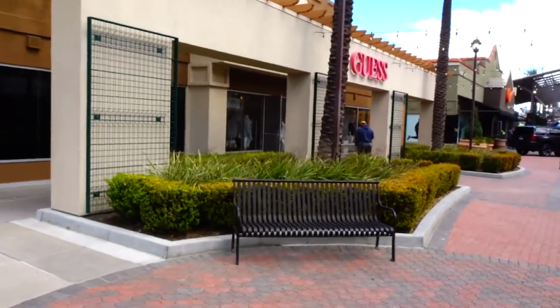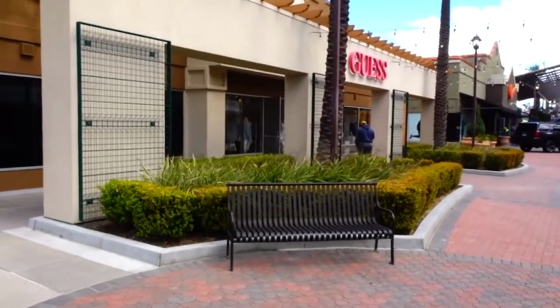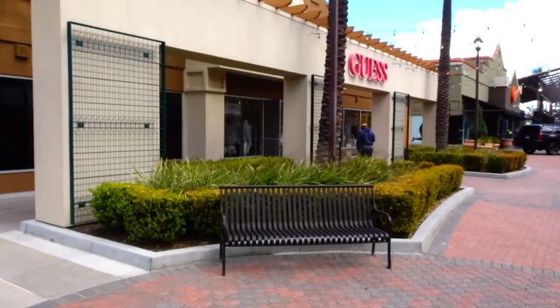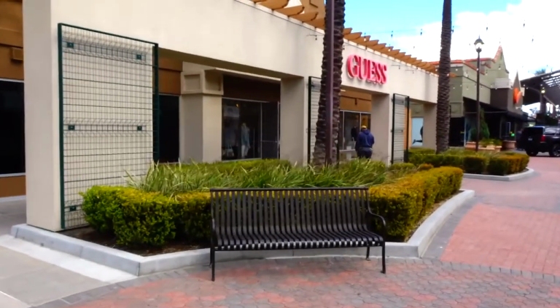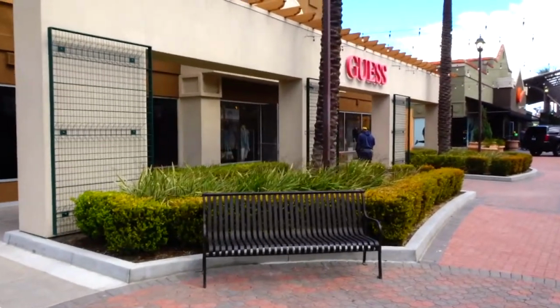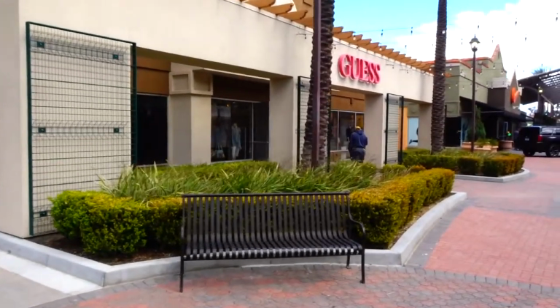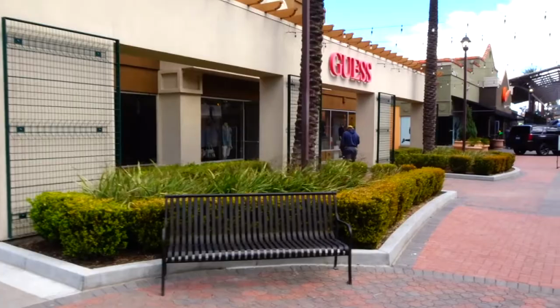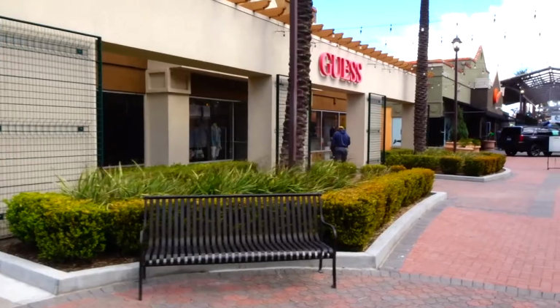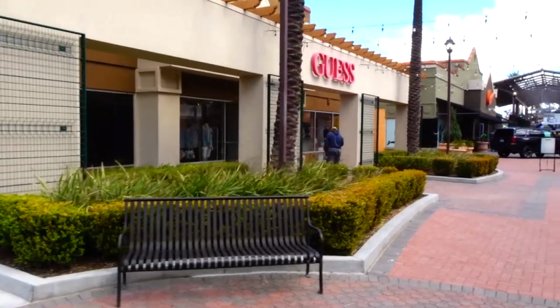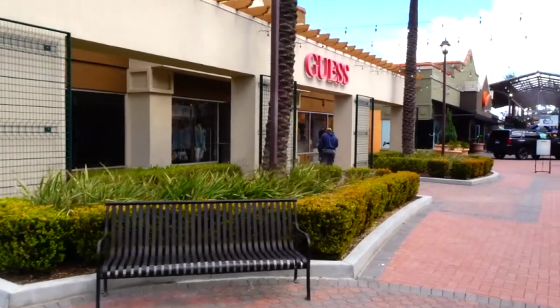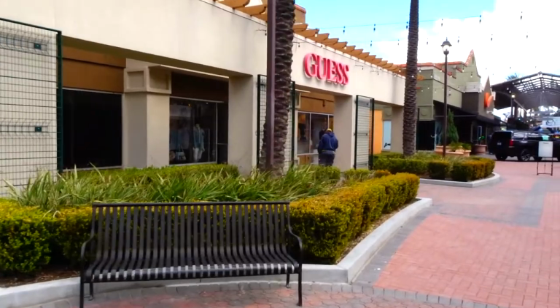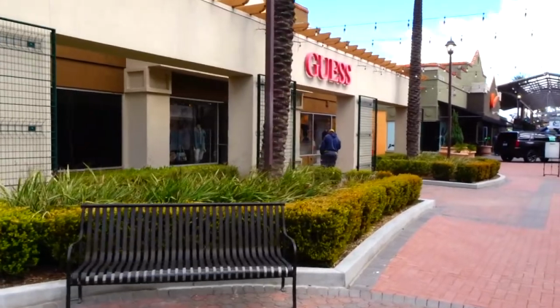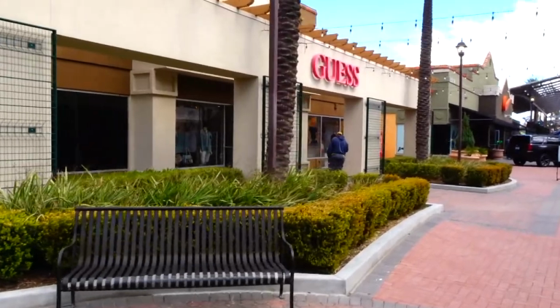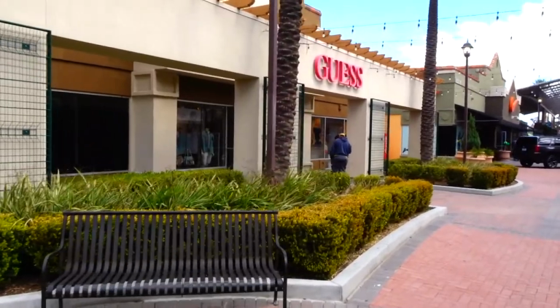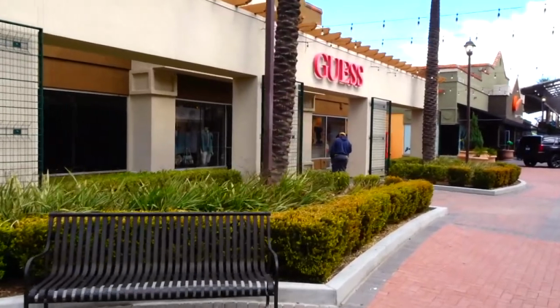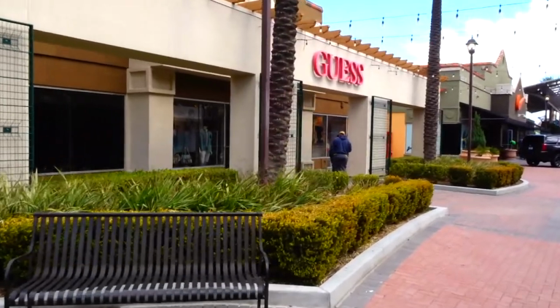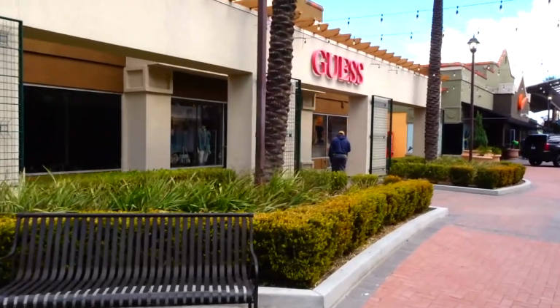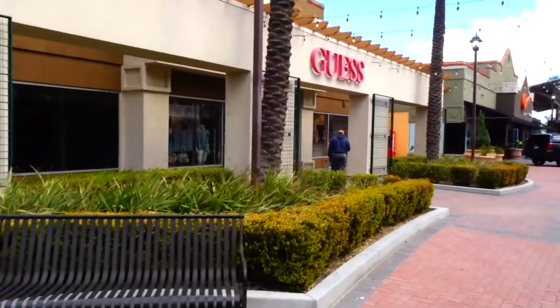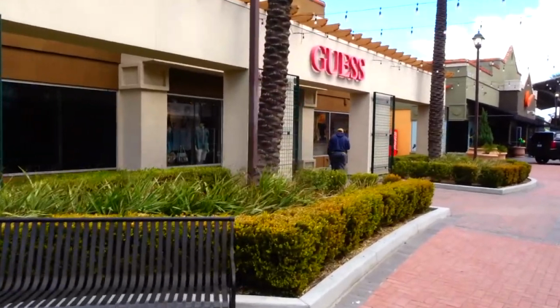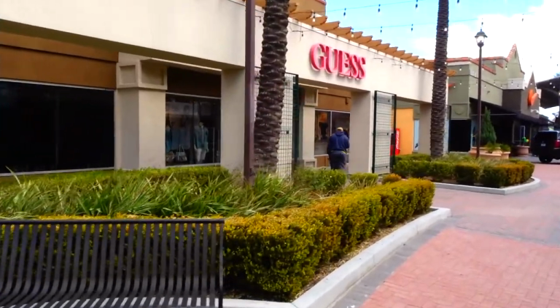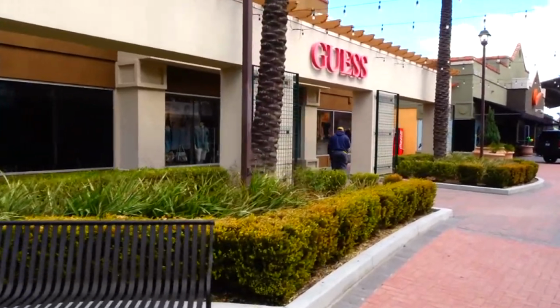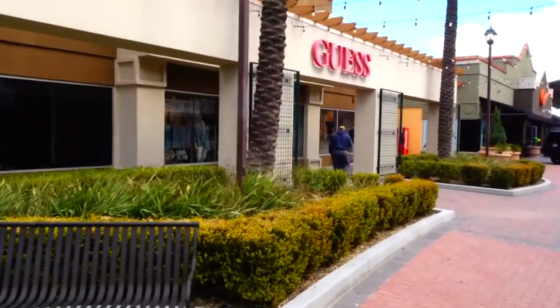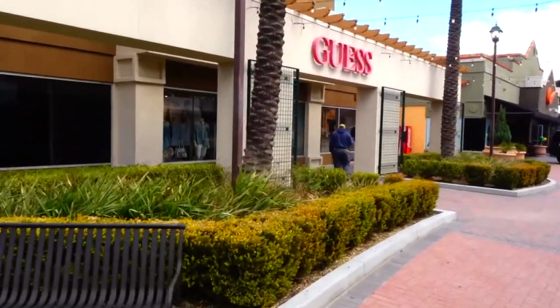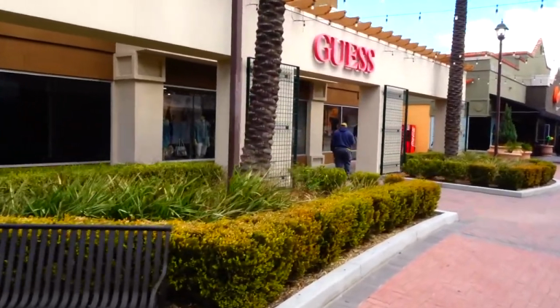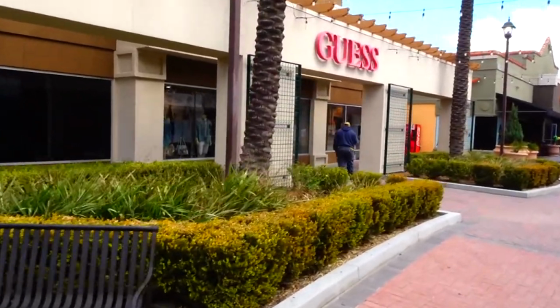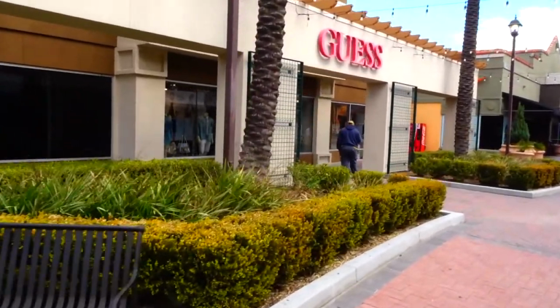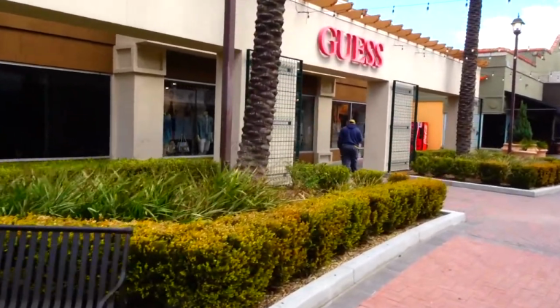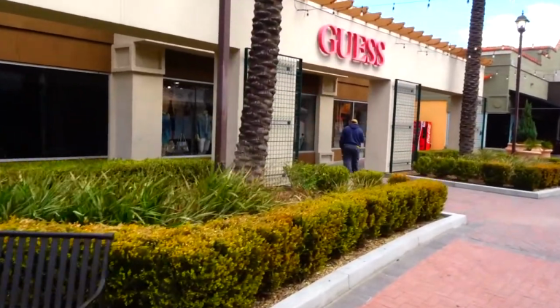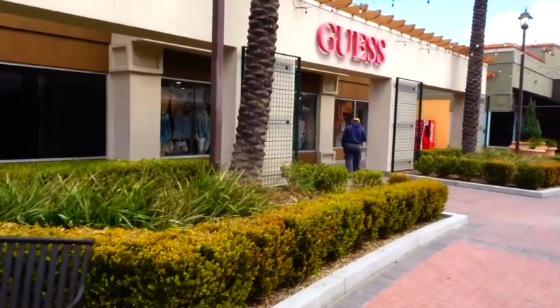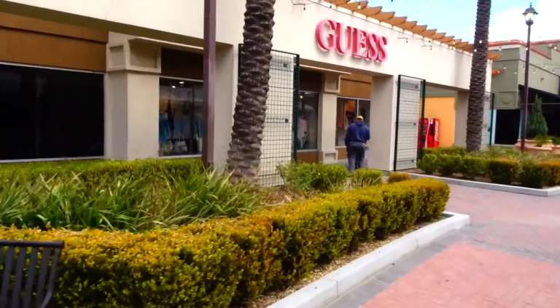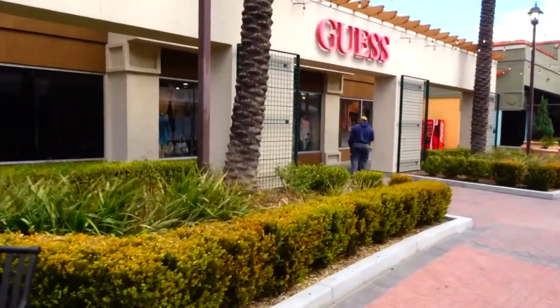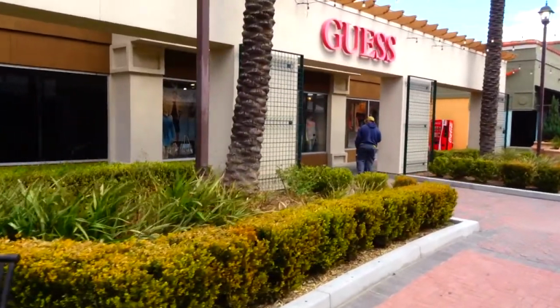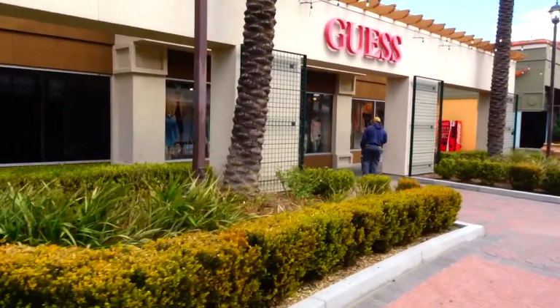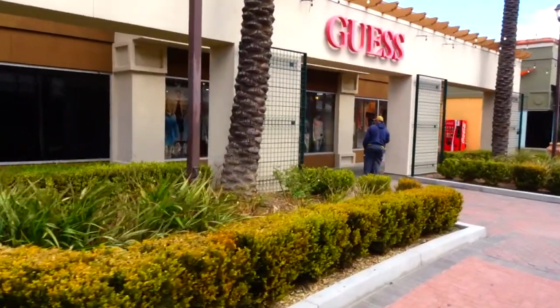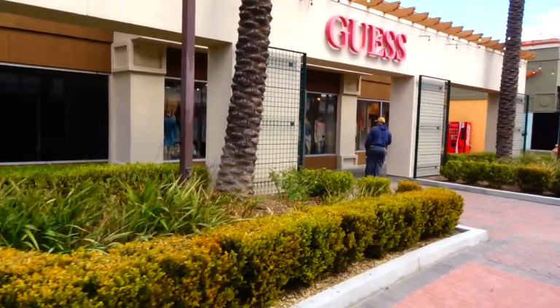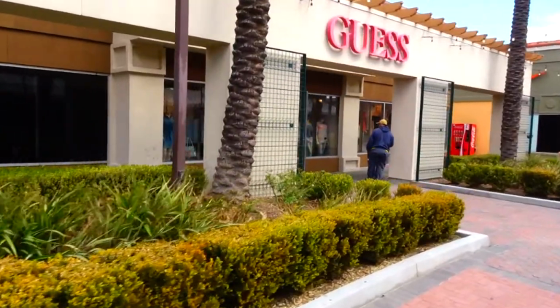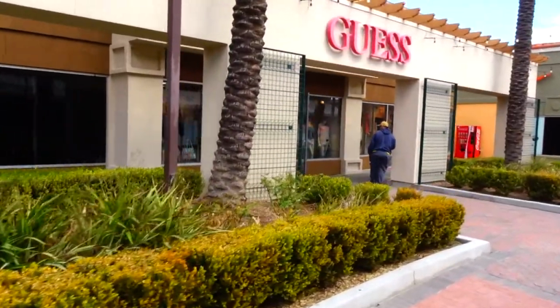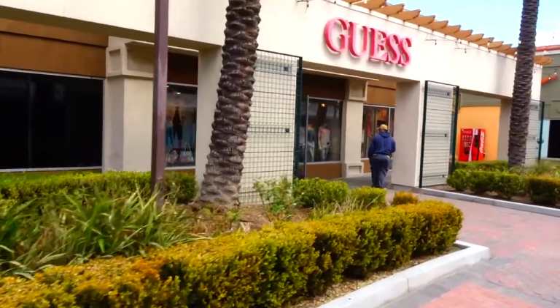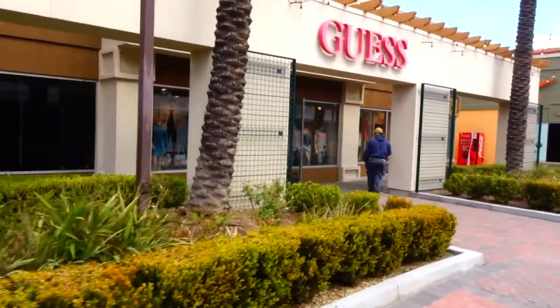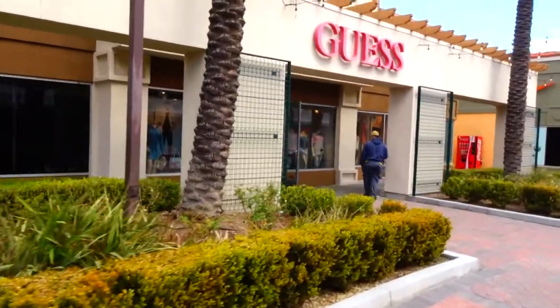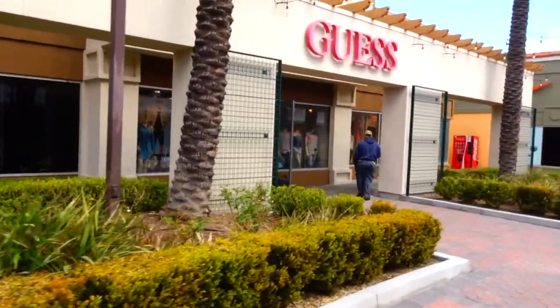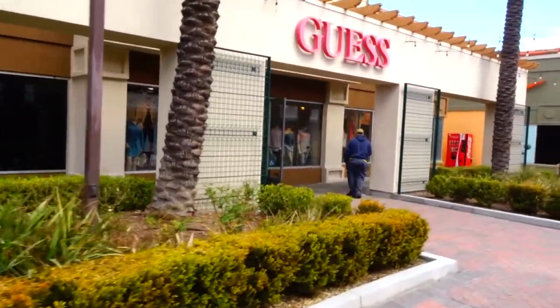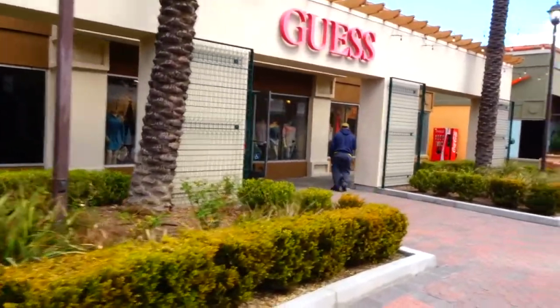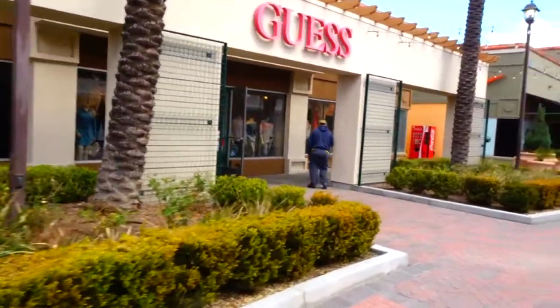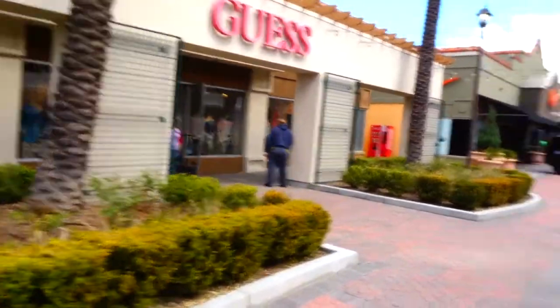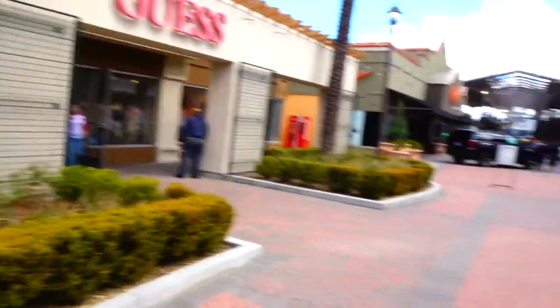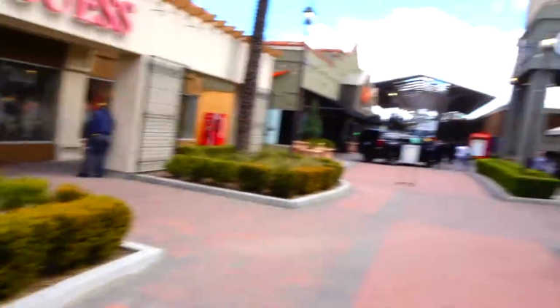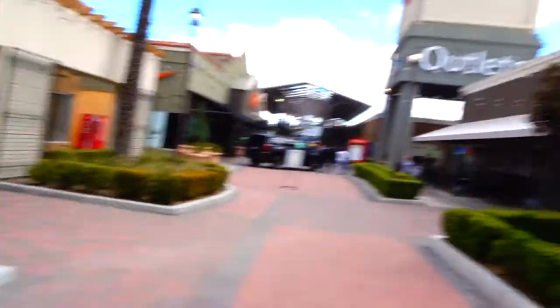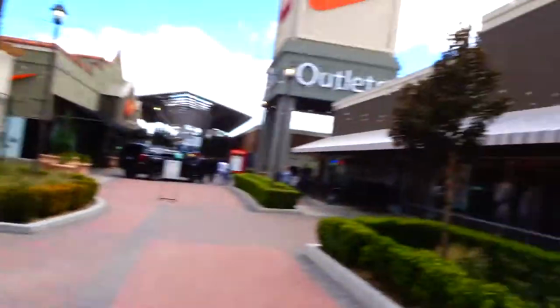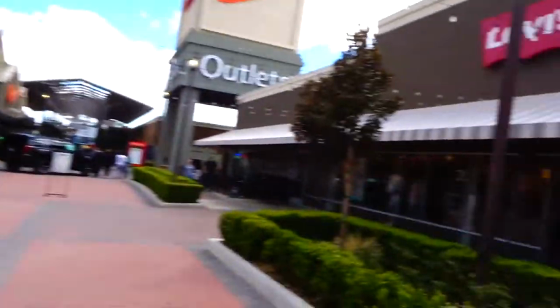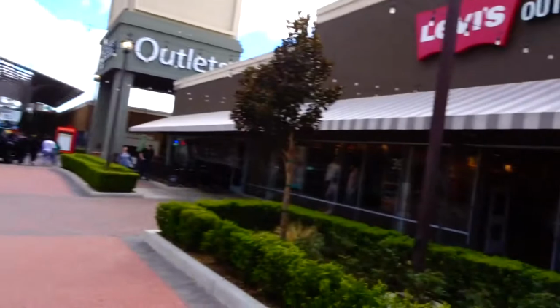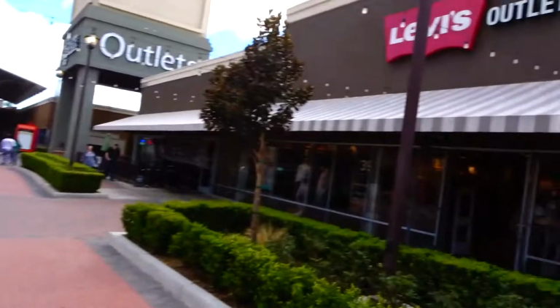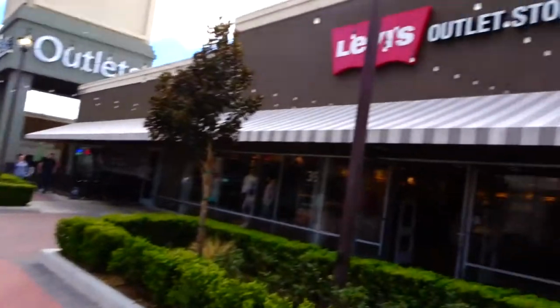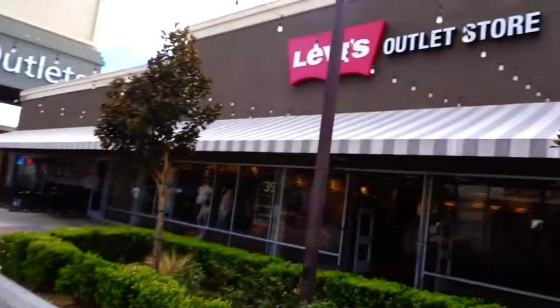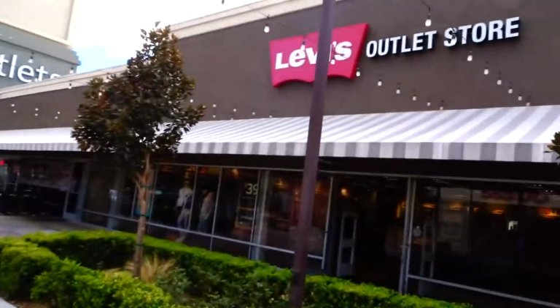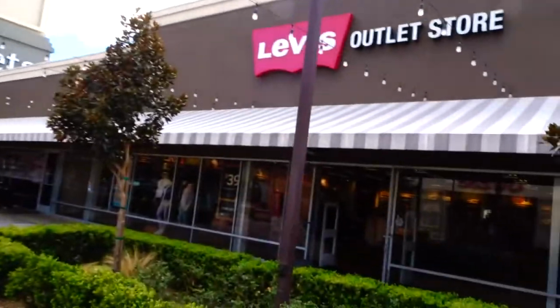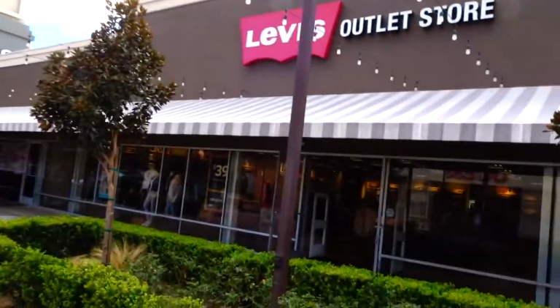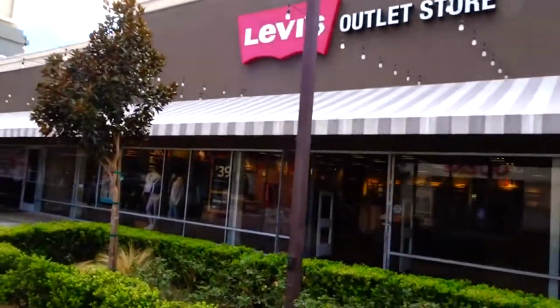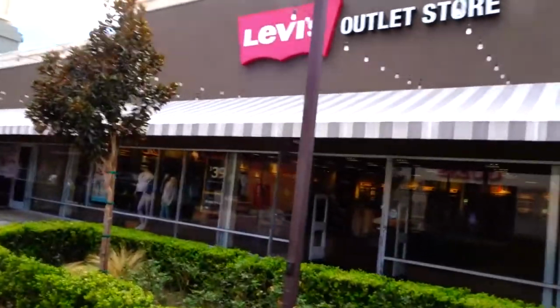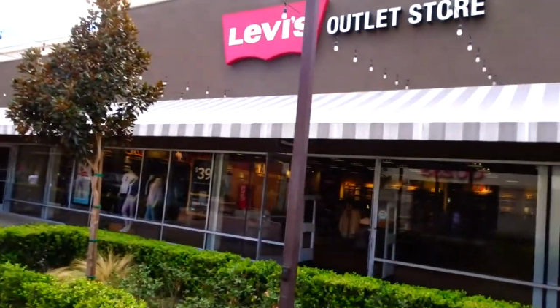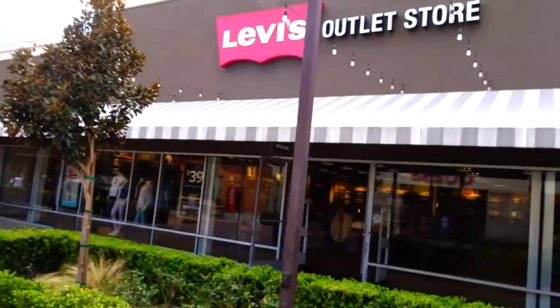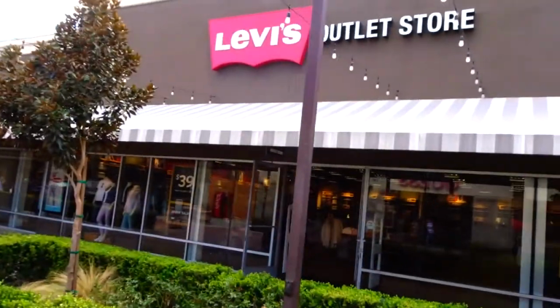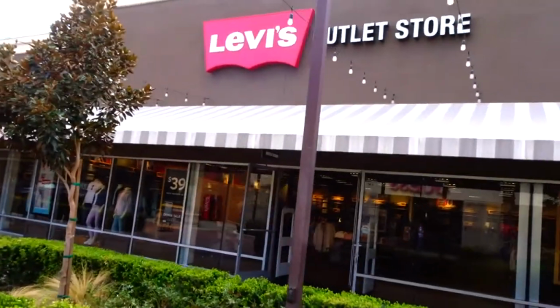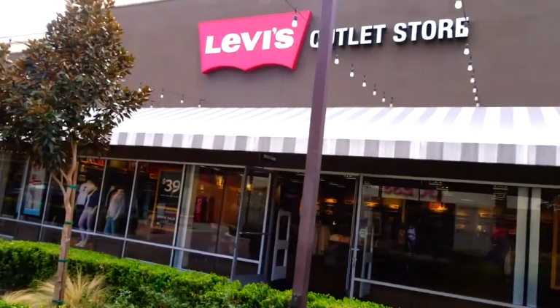Yes, and there's a Guest store and the Levi's outlet.